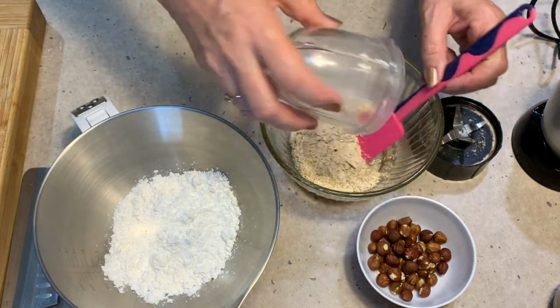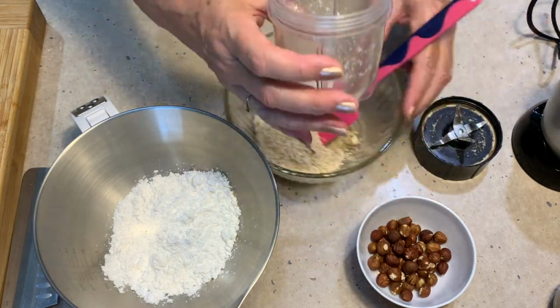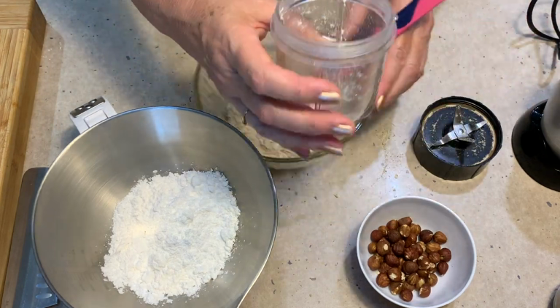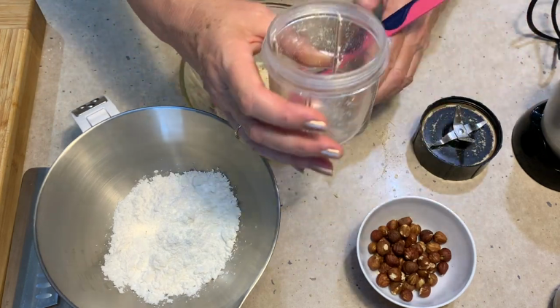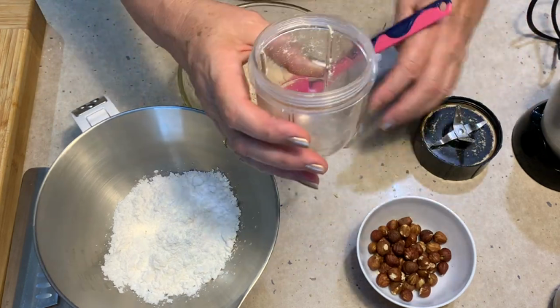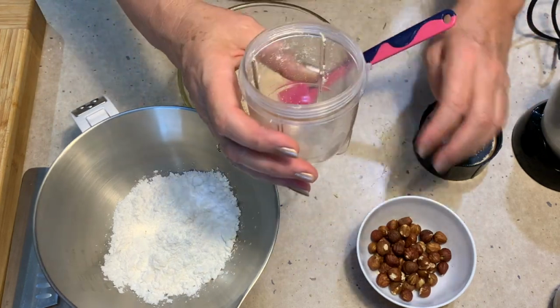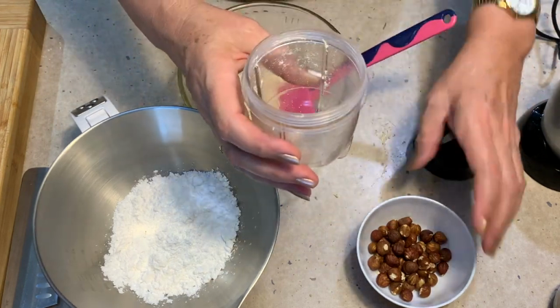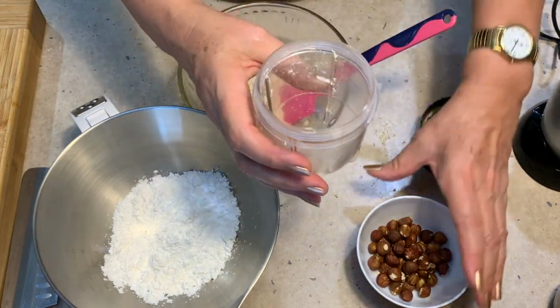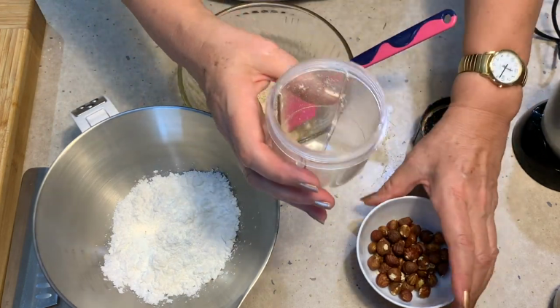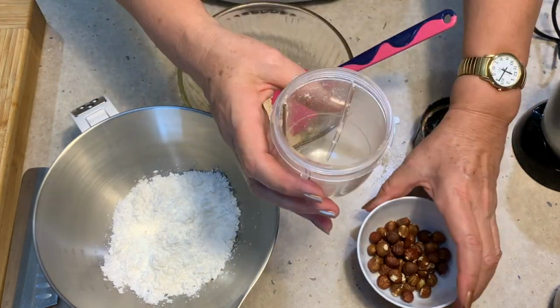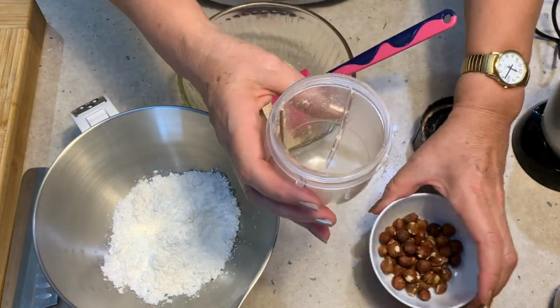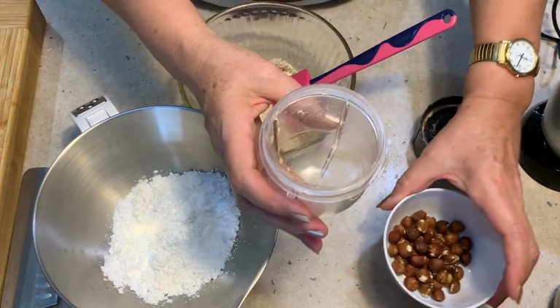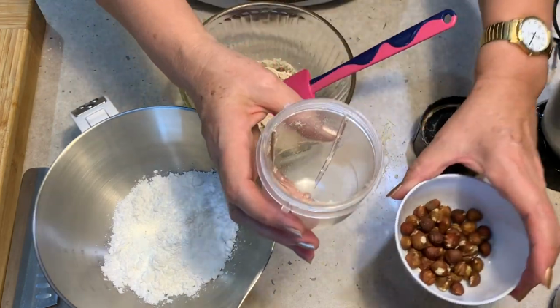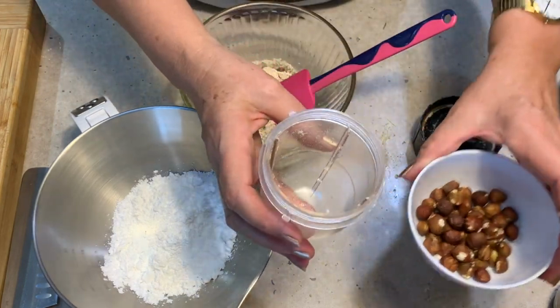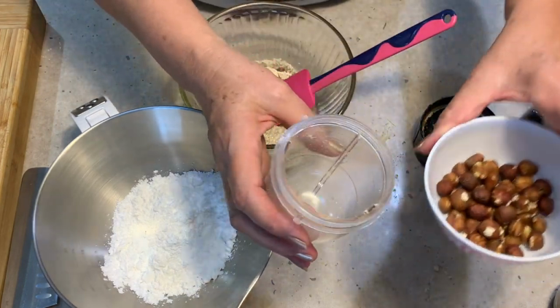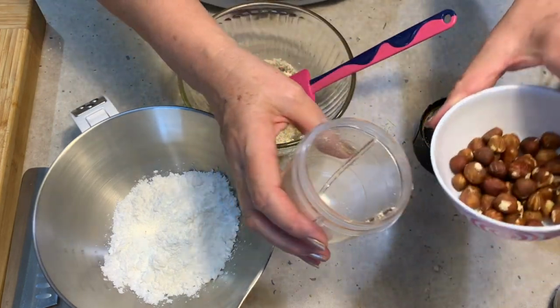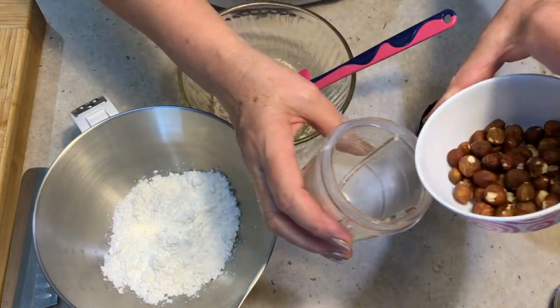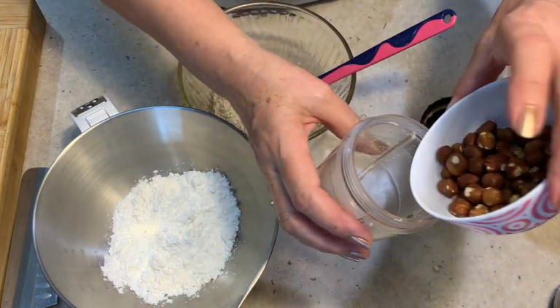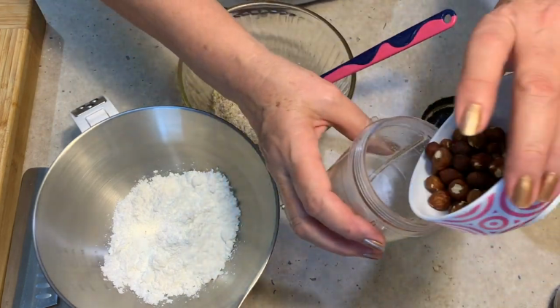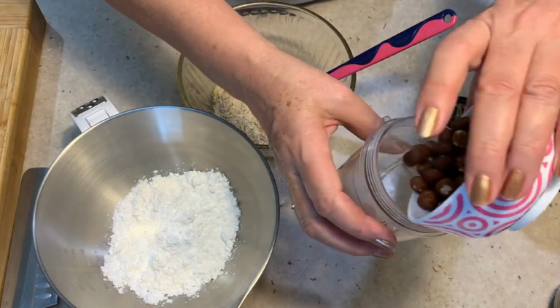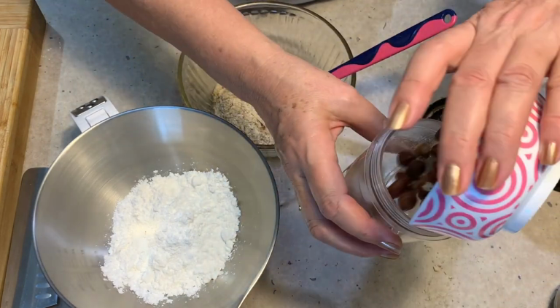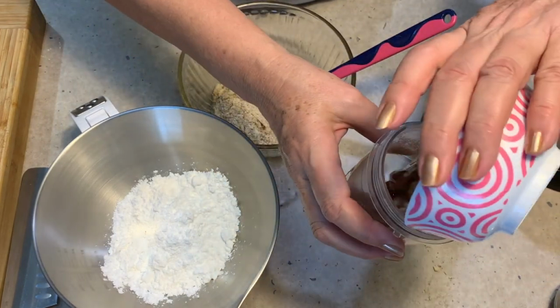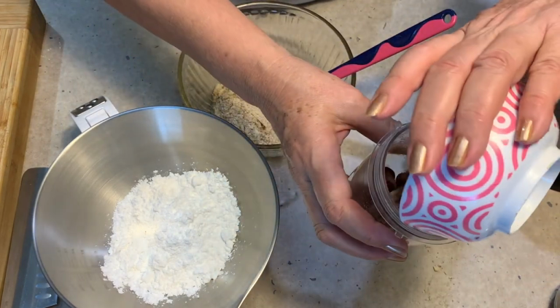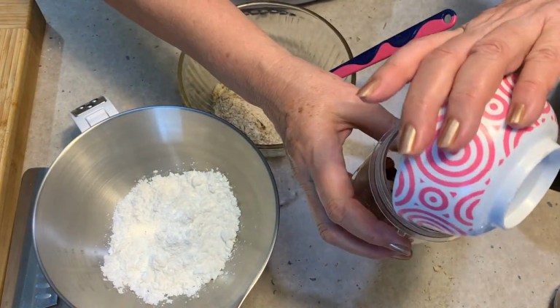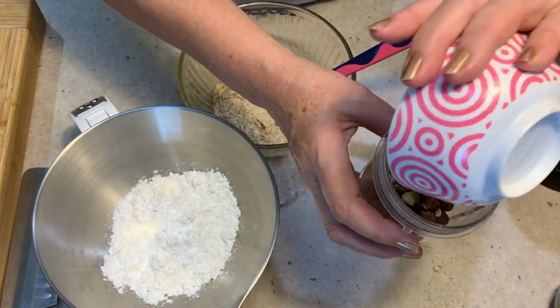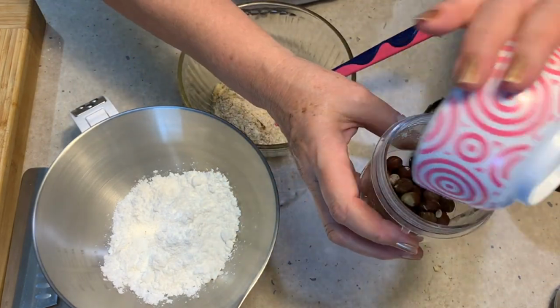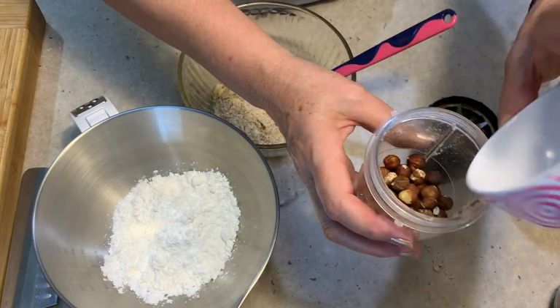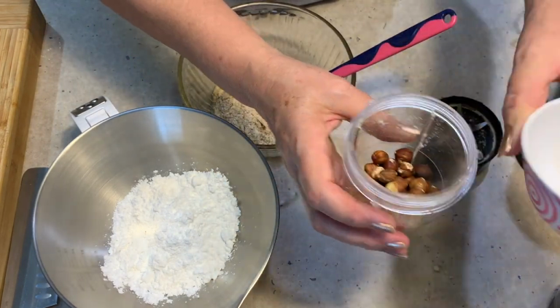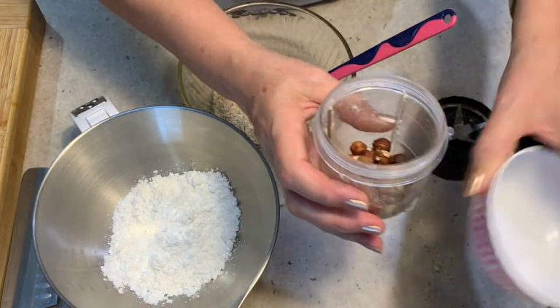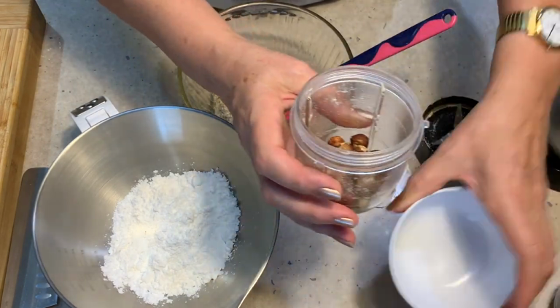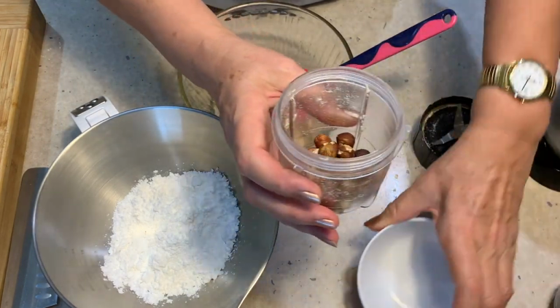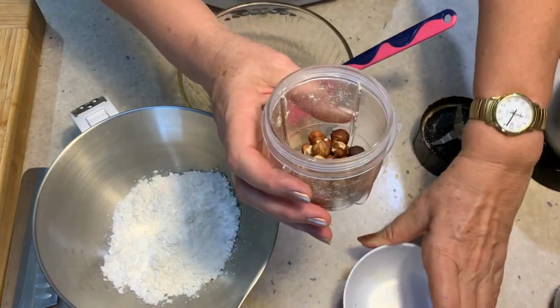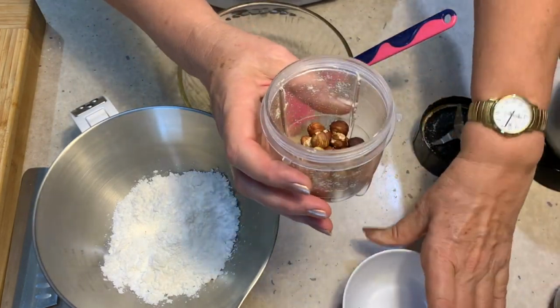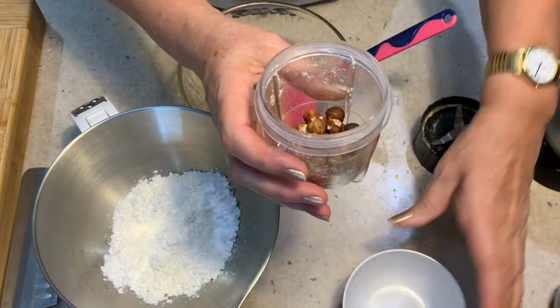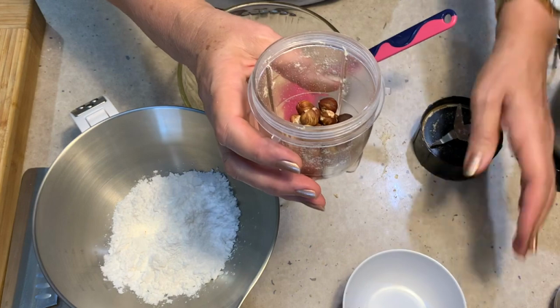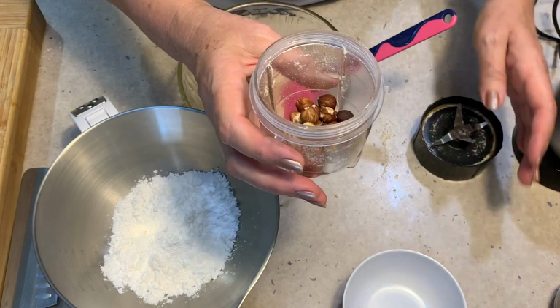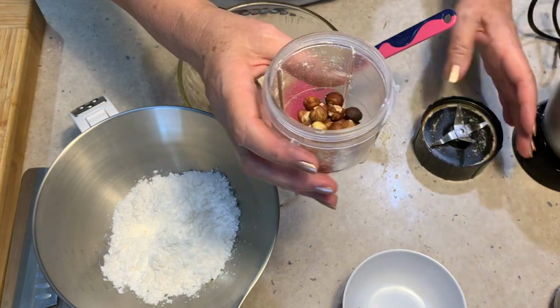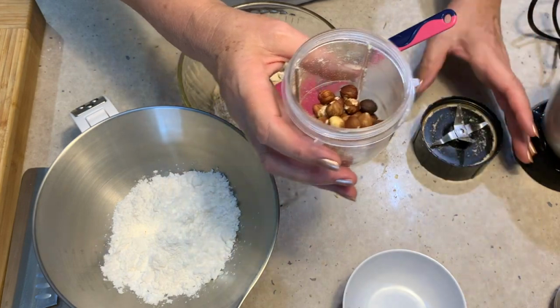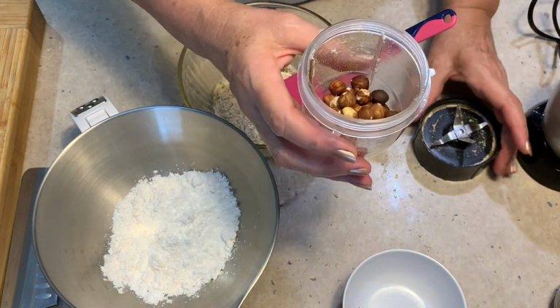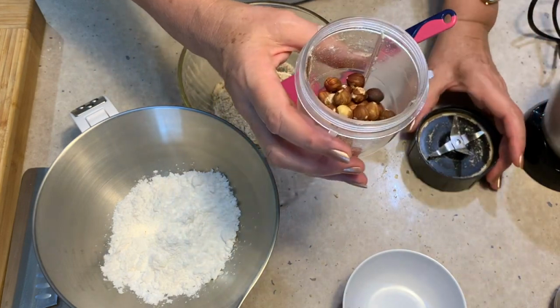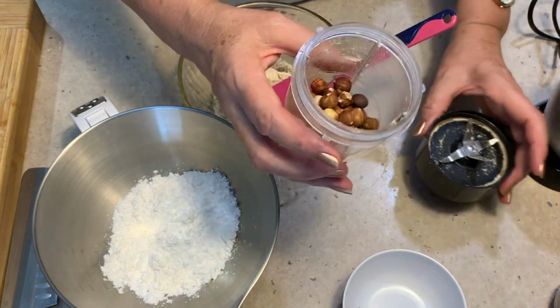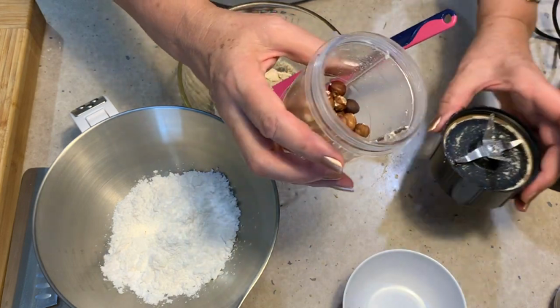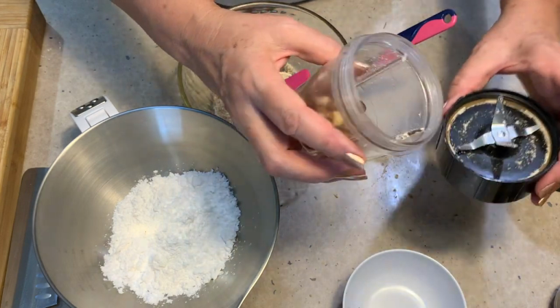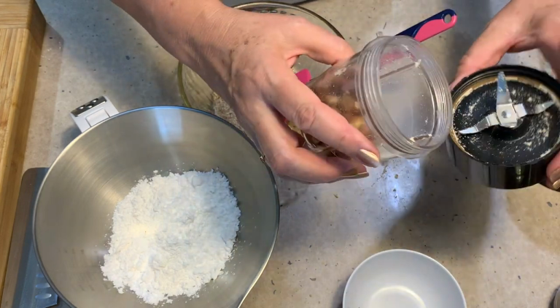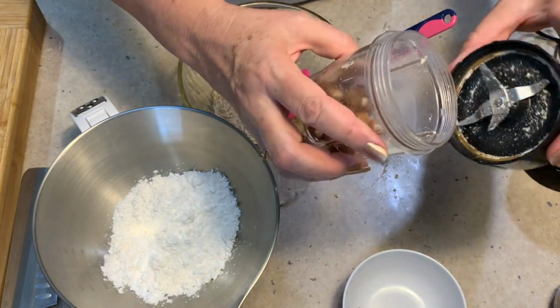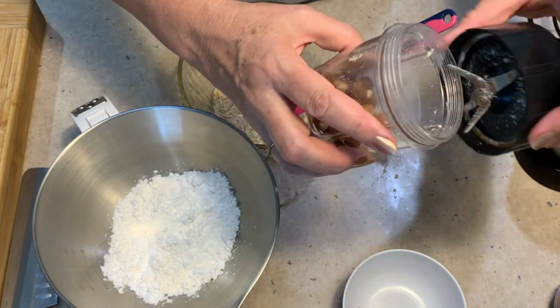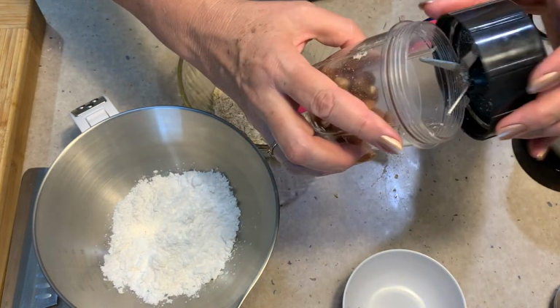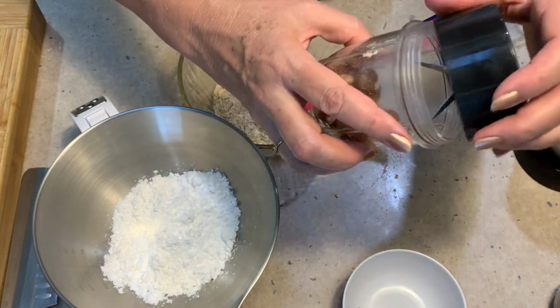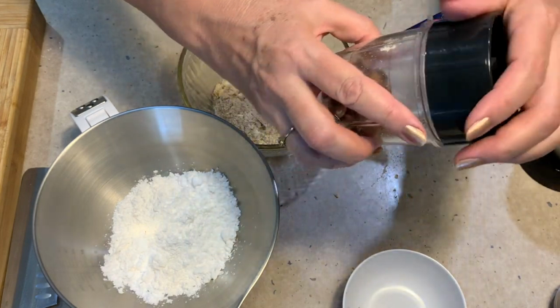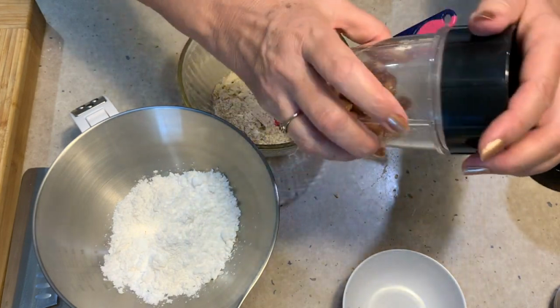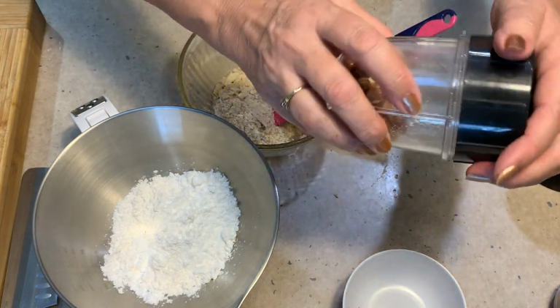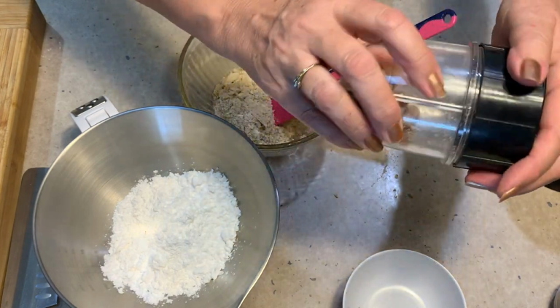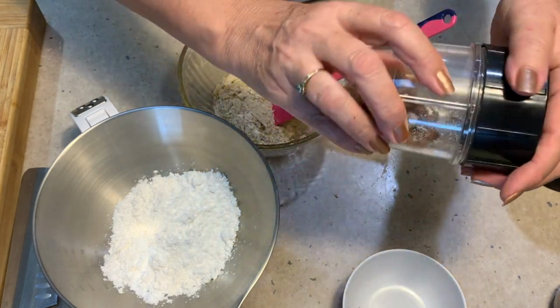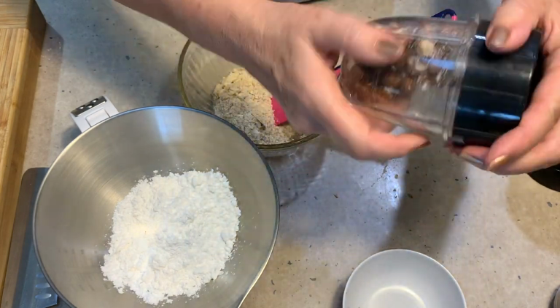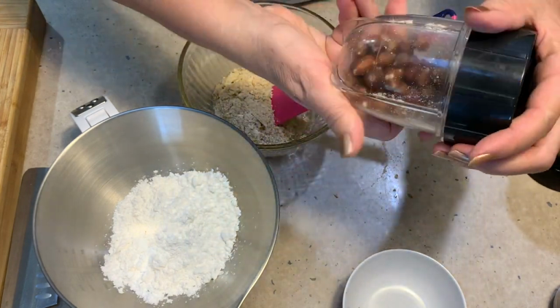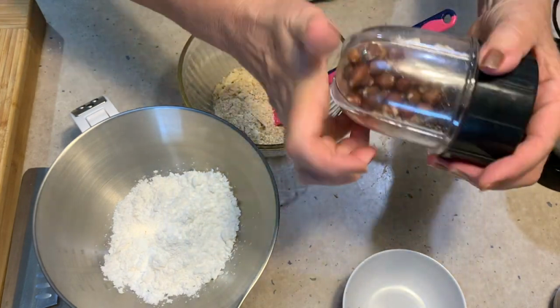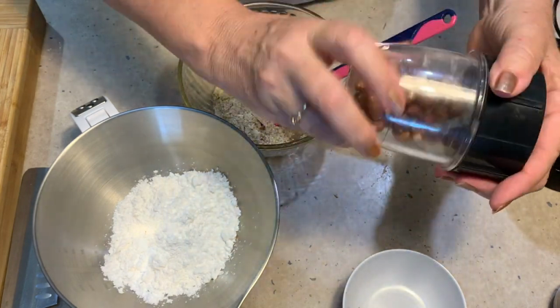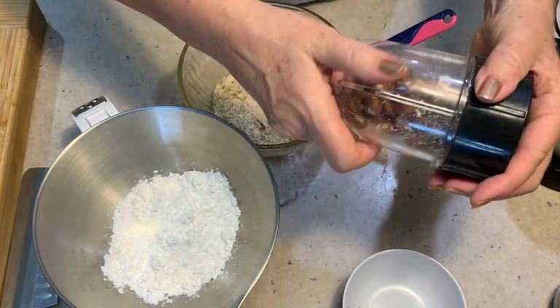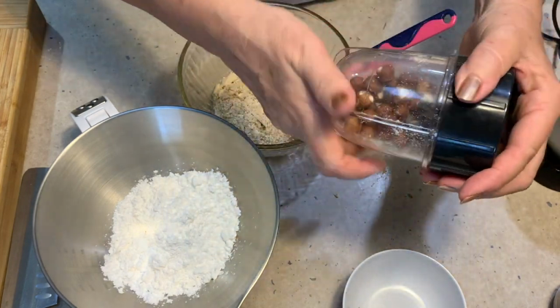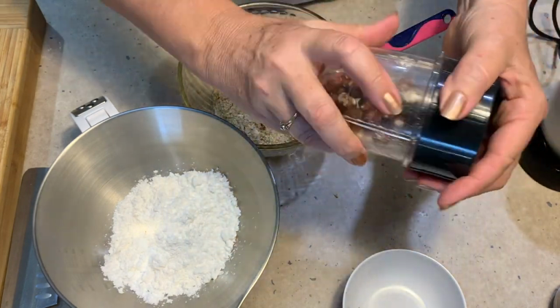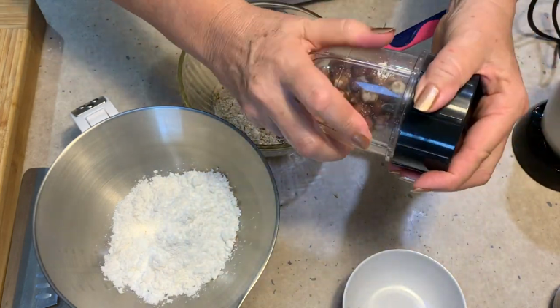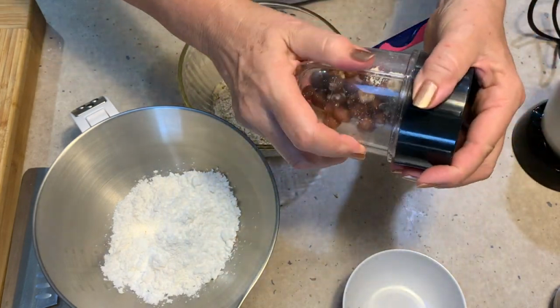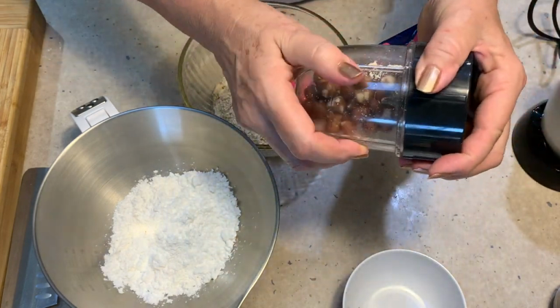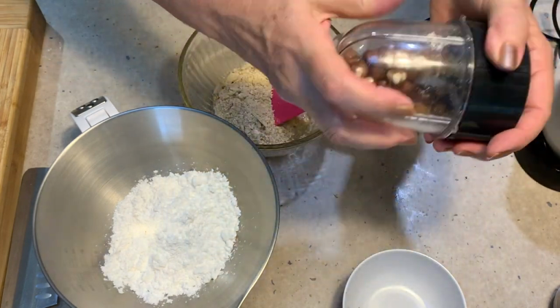Now it's the hazelnuts' turn — quarter of a cup, or 50 grams. Do the same thing with those.